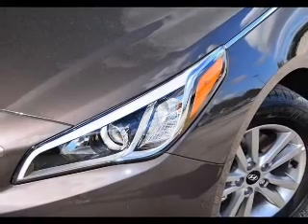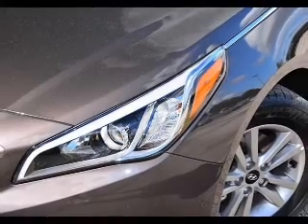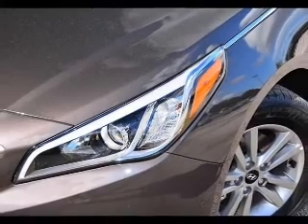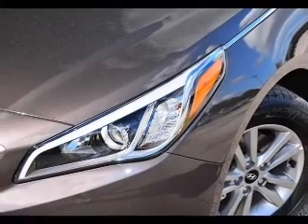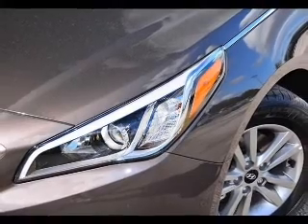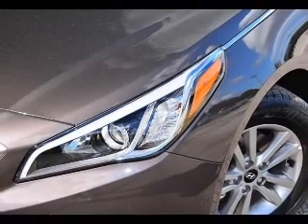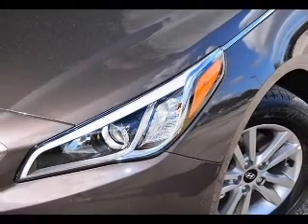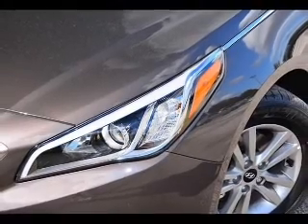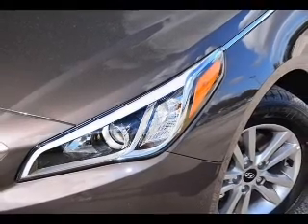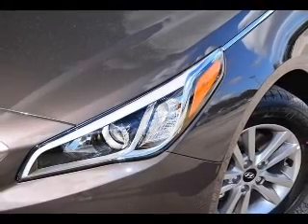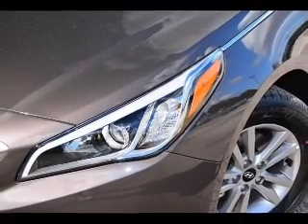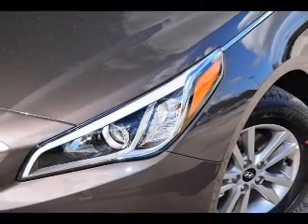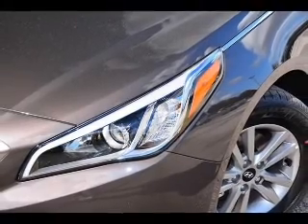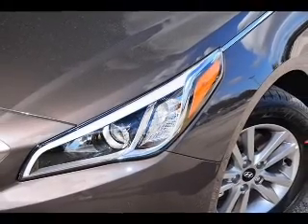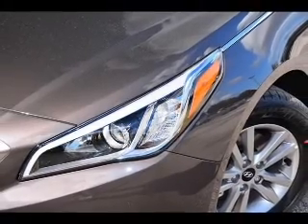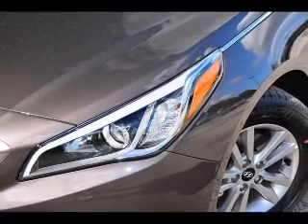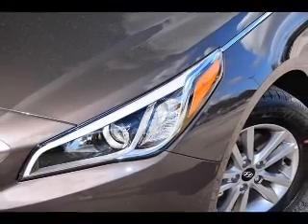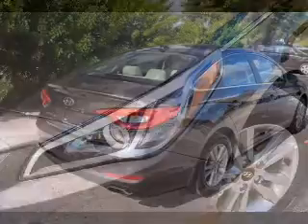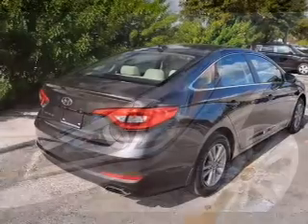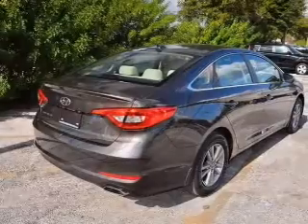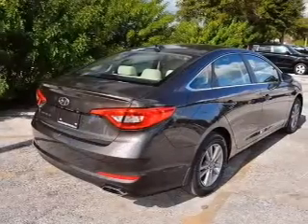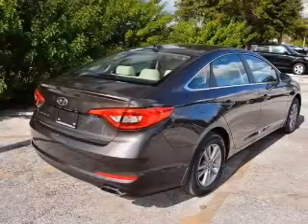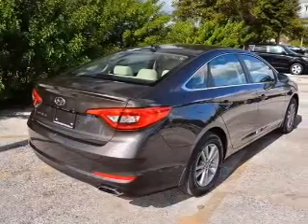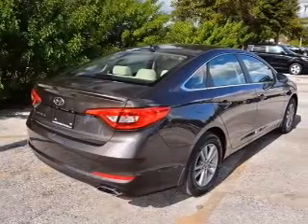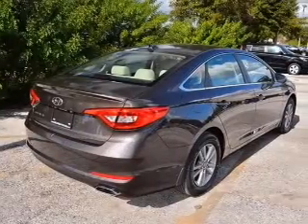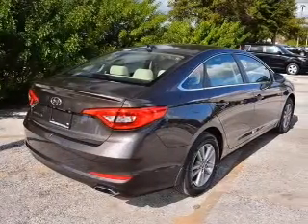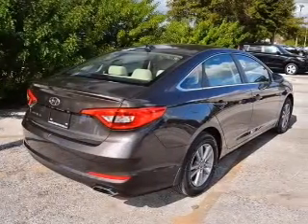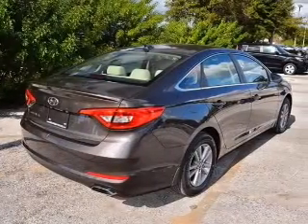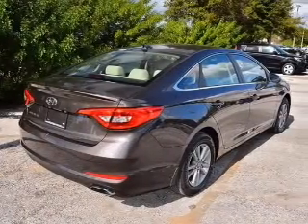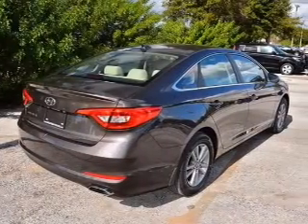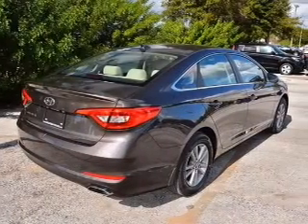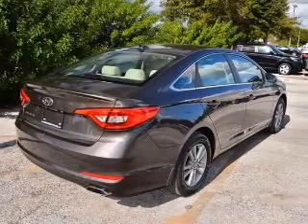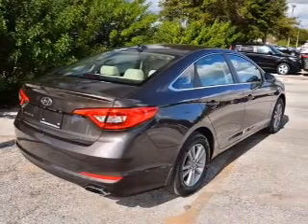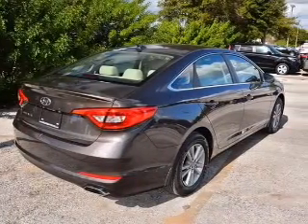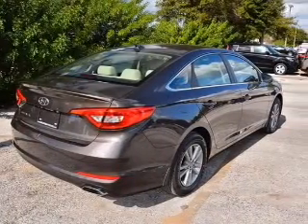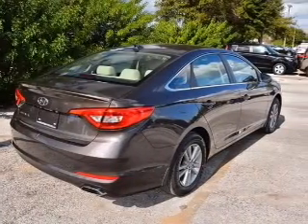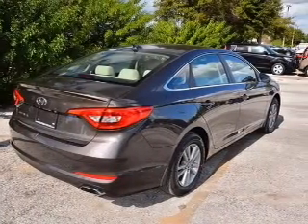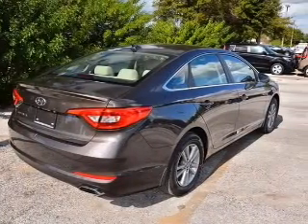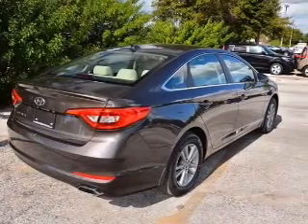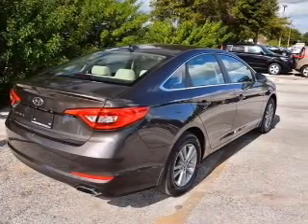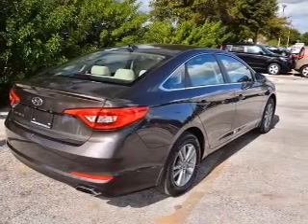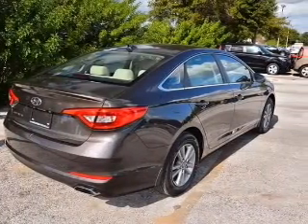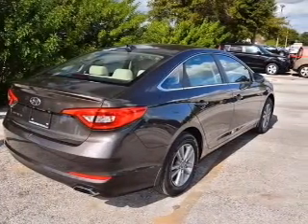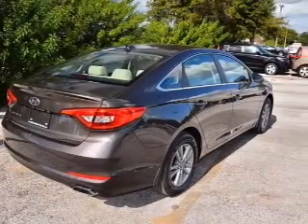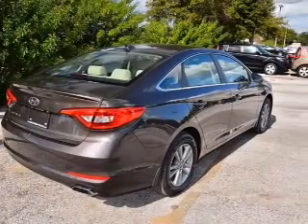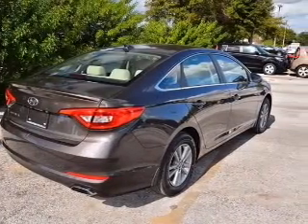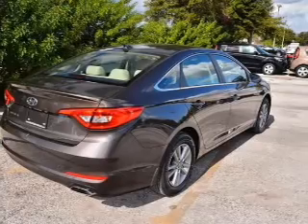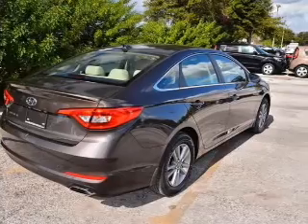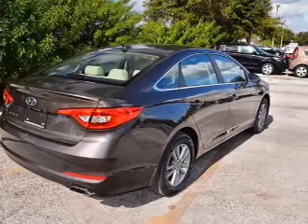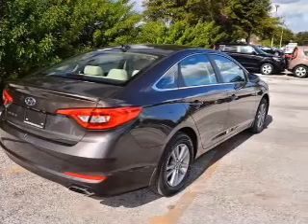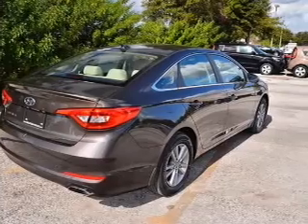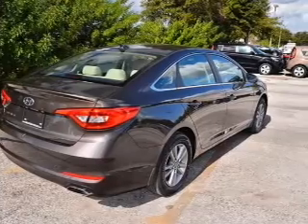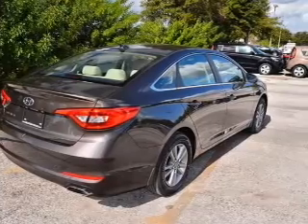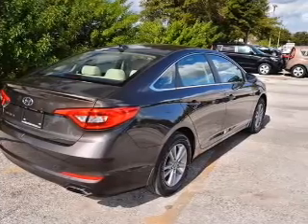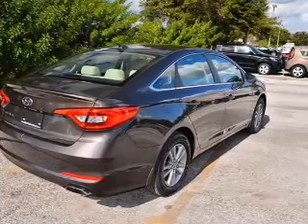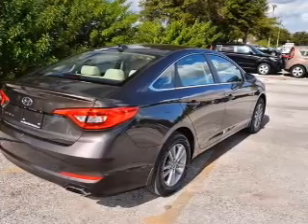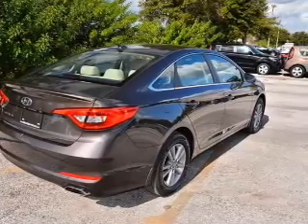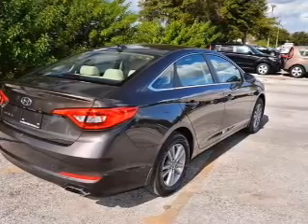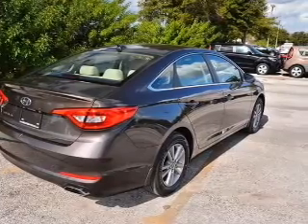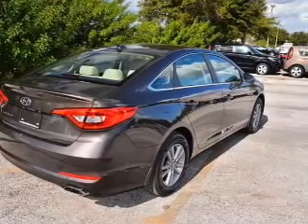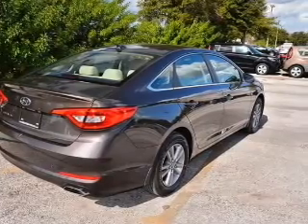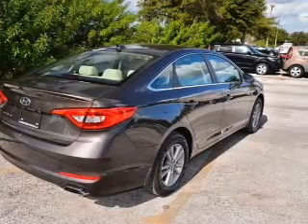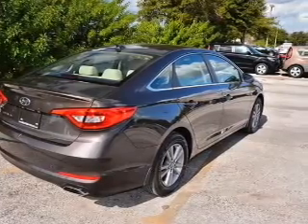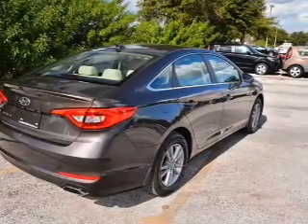Bluetooth wireless, an AM FM stereo with a CD player, and a satellite radio.